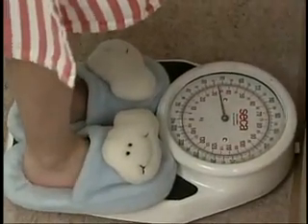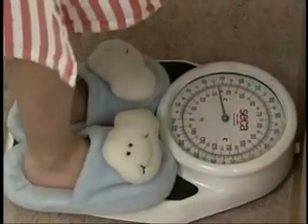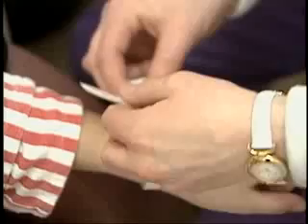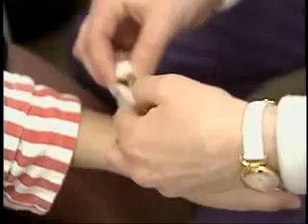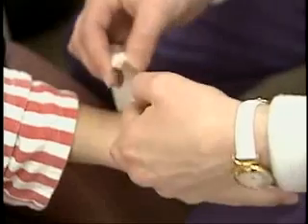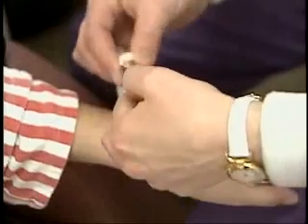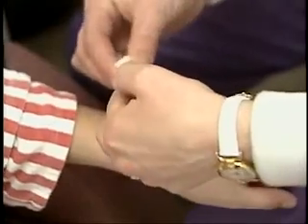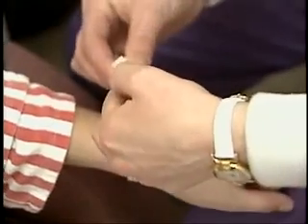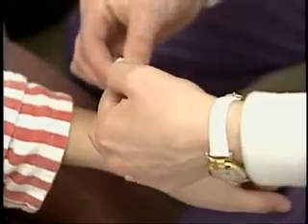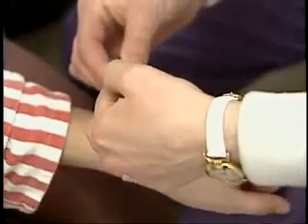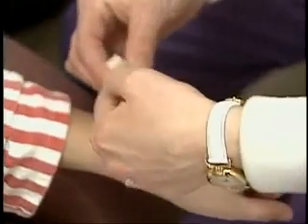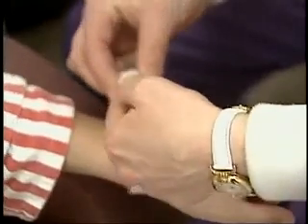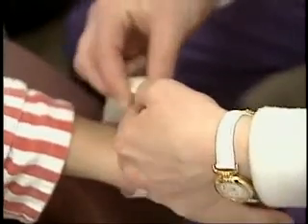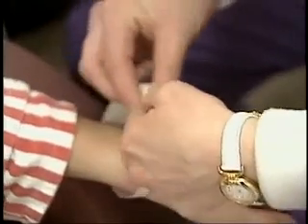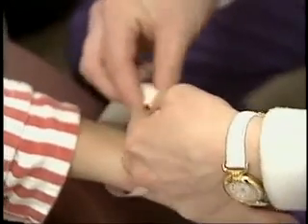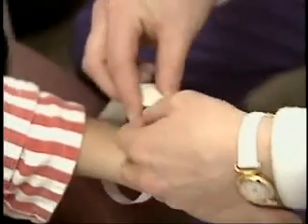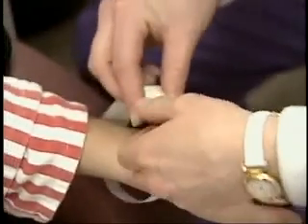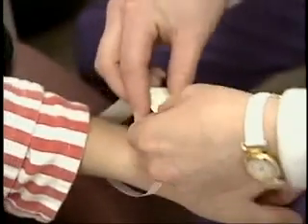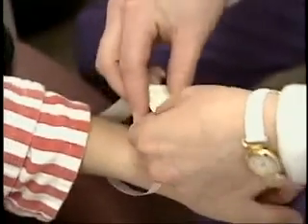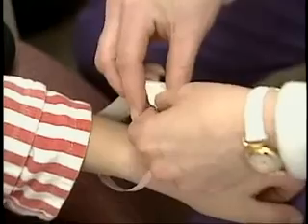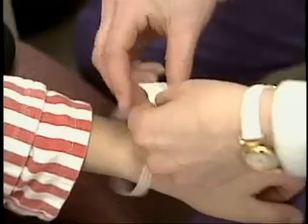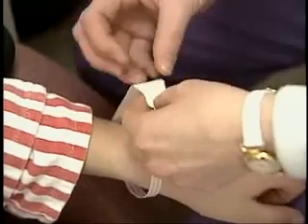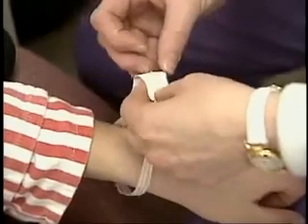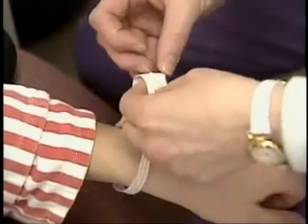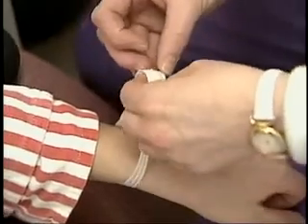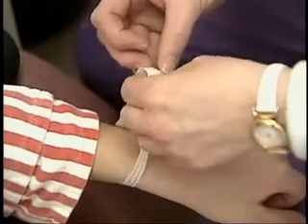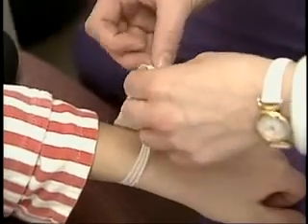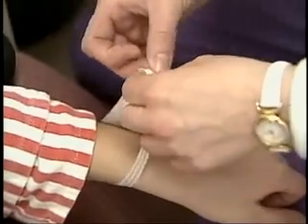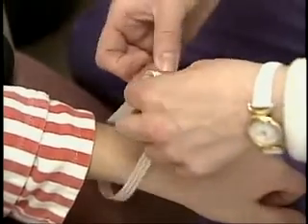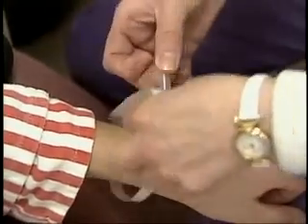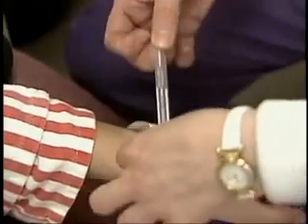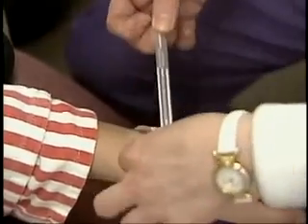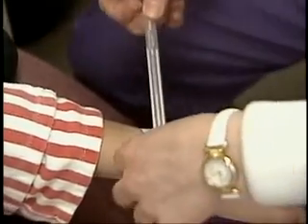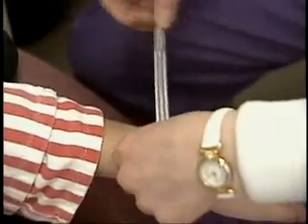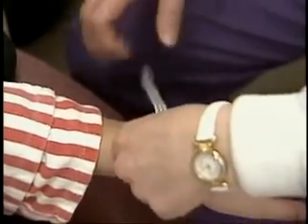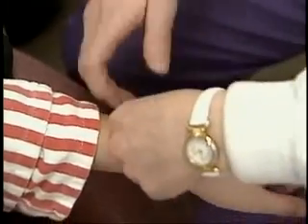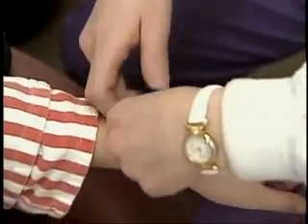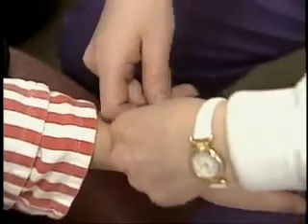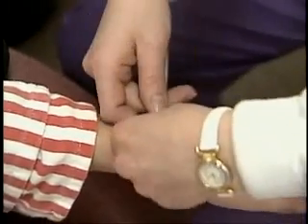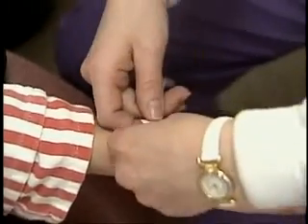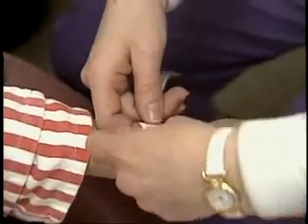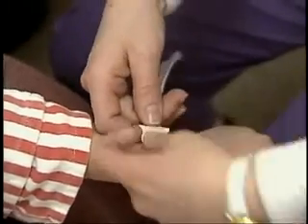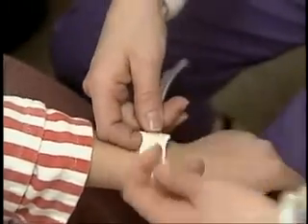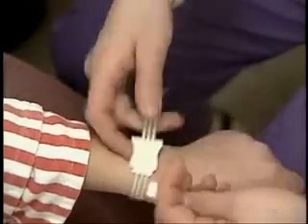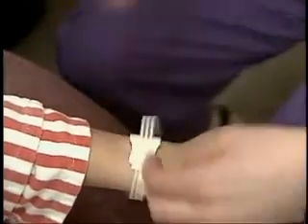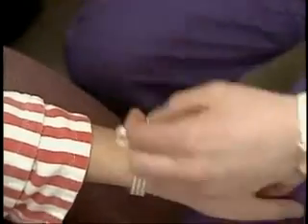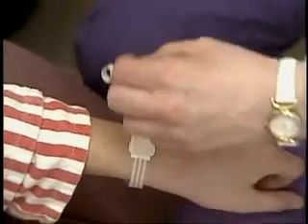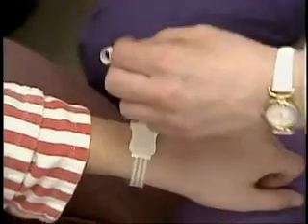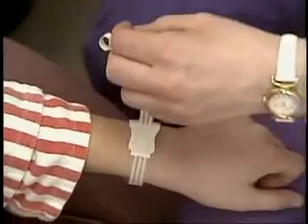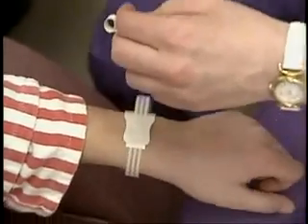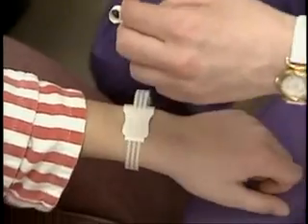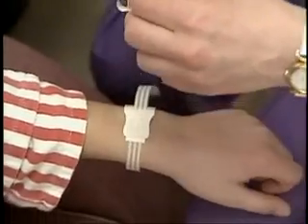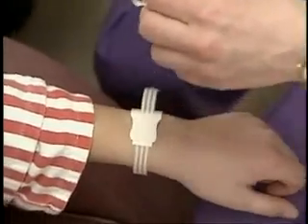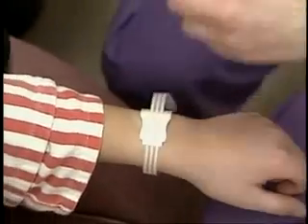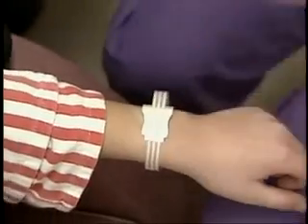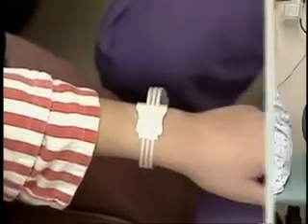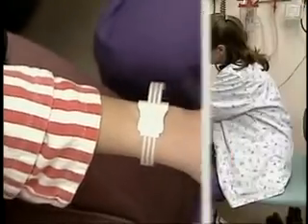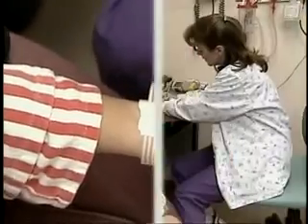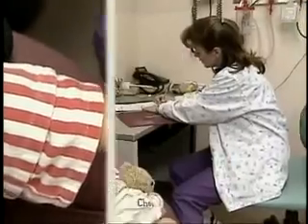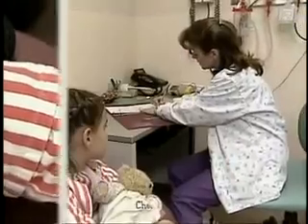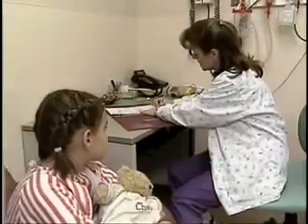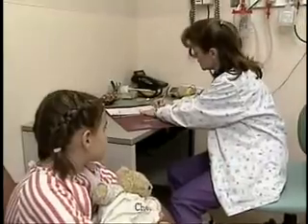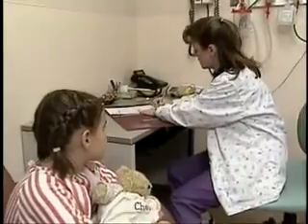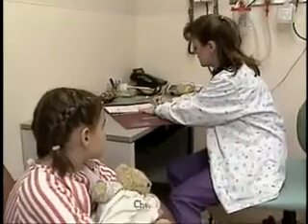This is your hospital alarm band. It tells us how to spell your name, how old you are, and what day you were born.